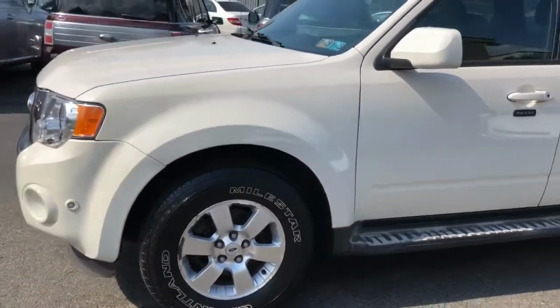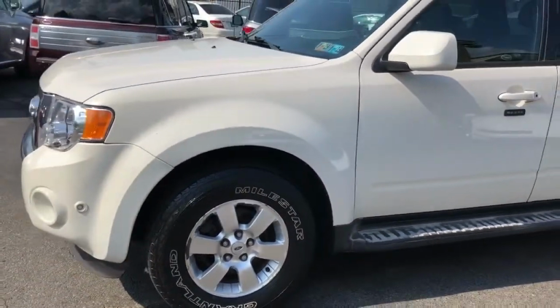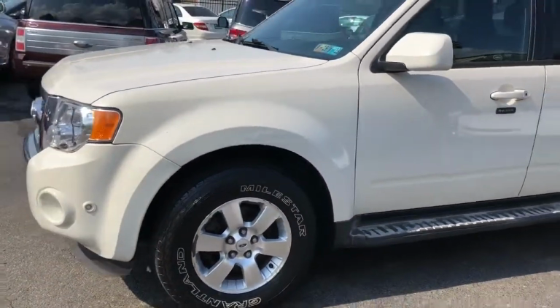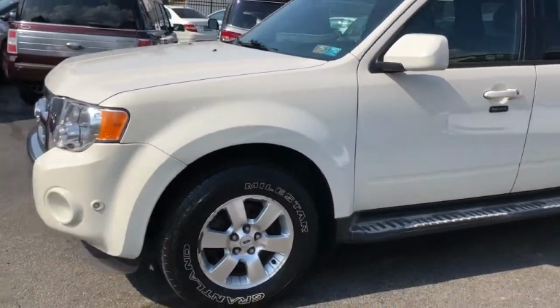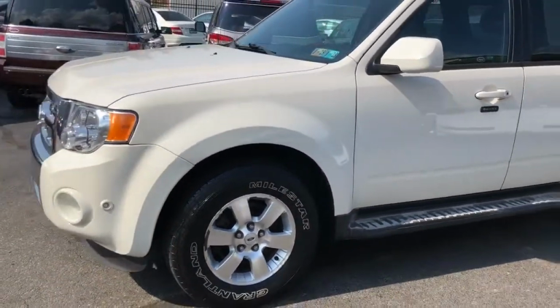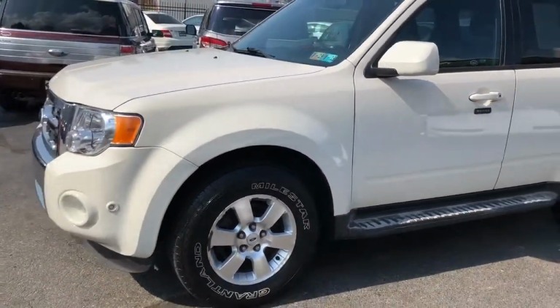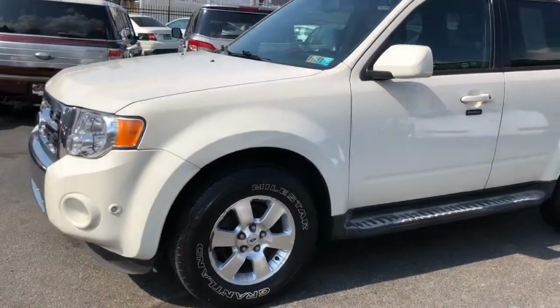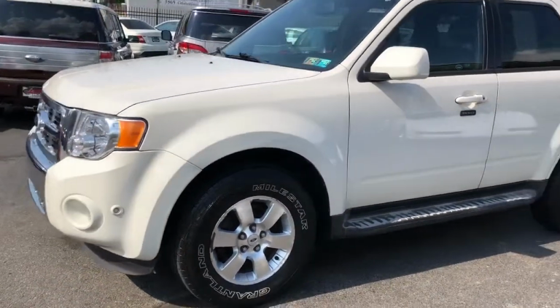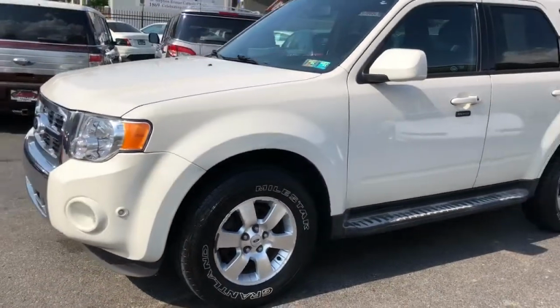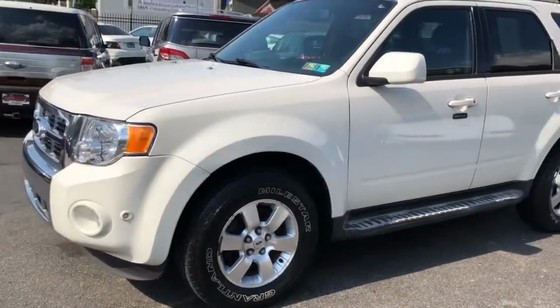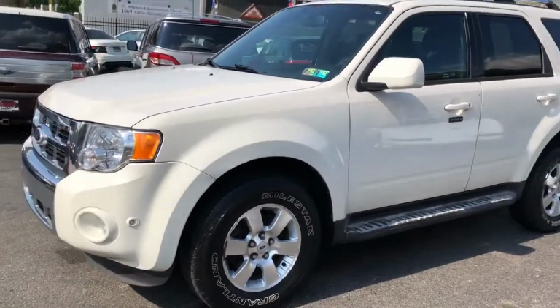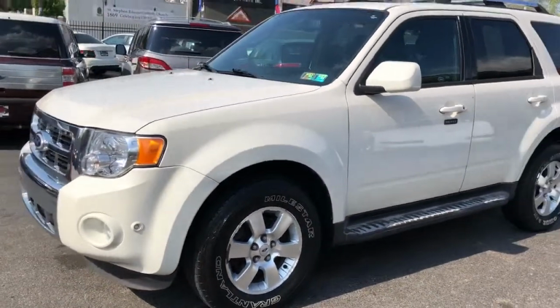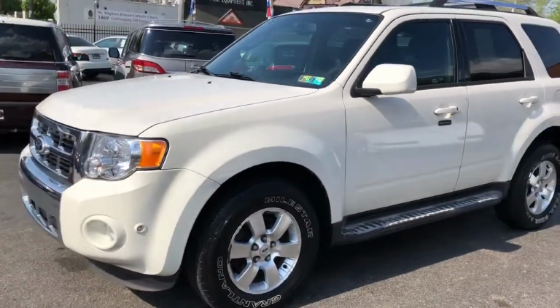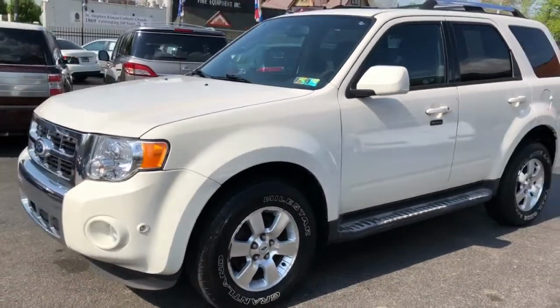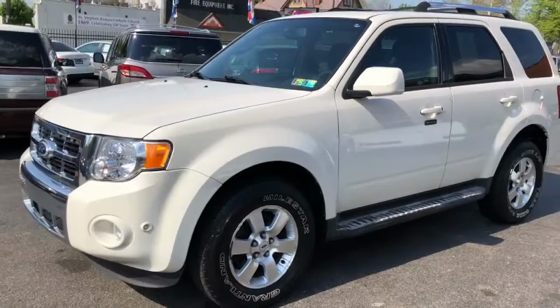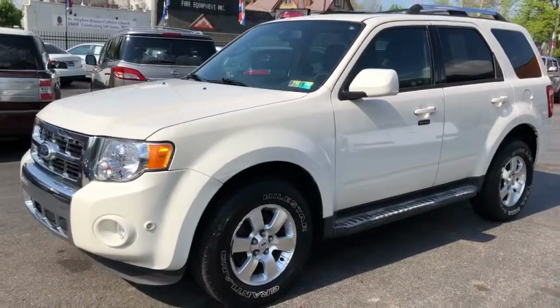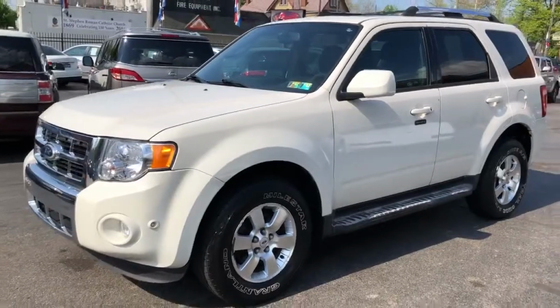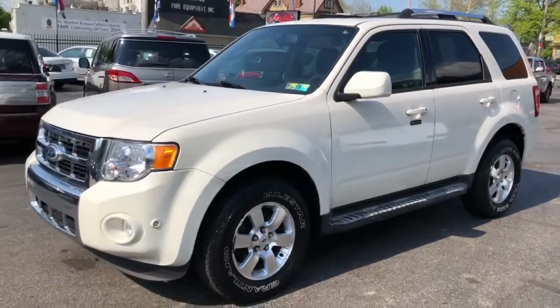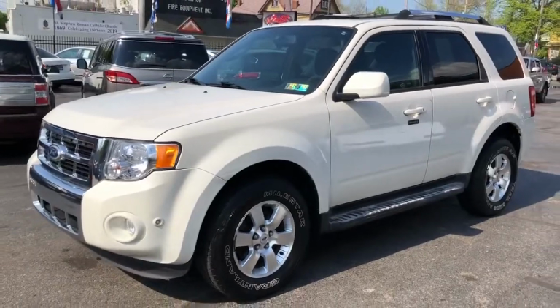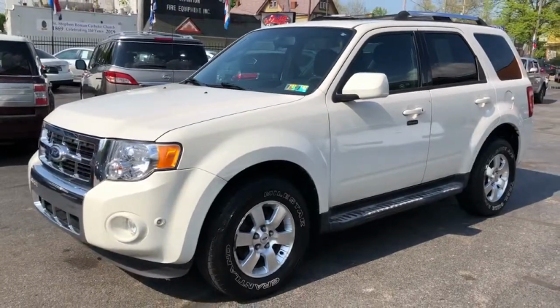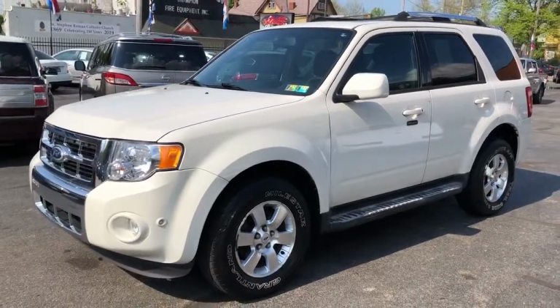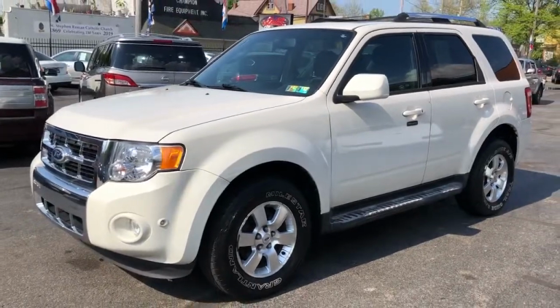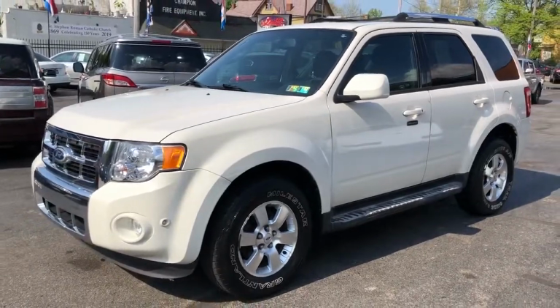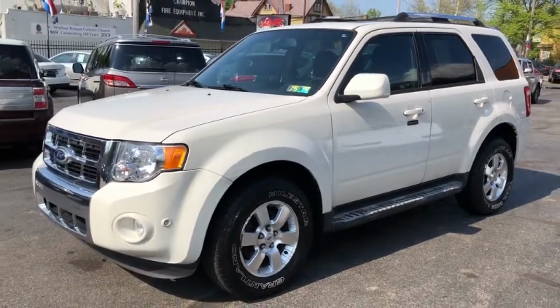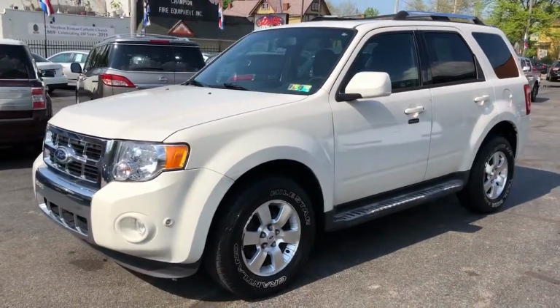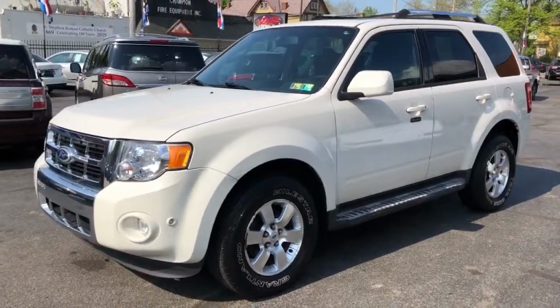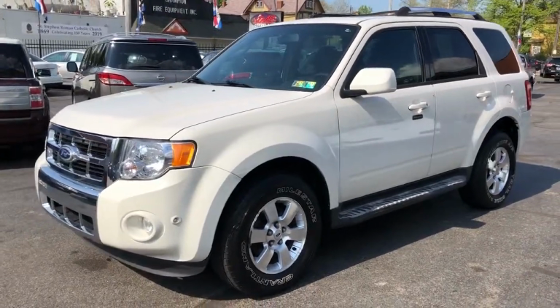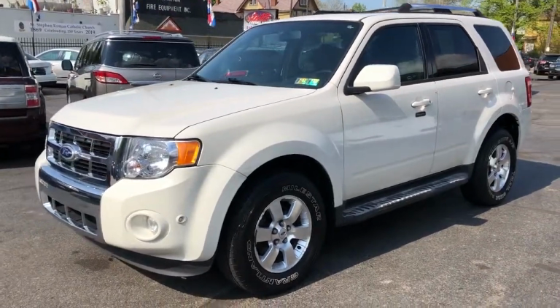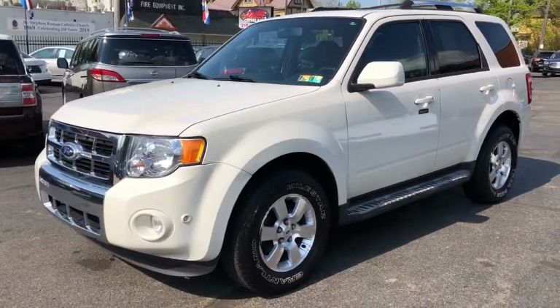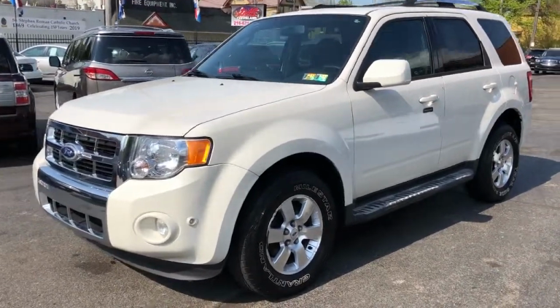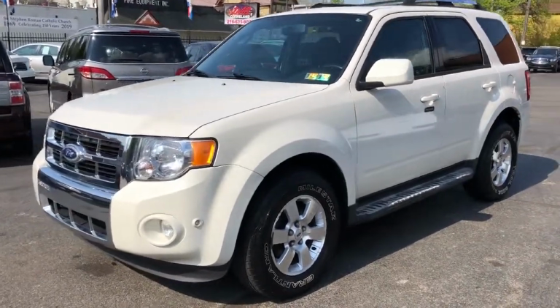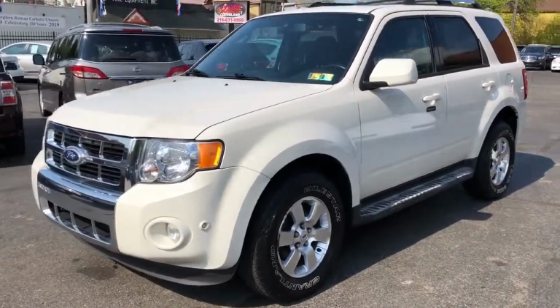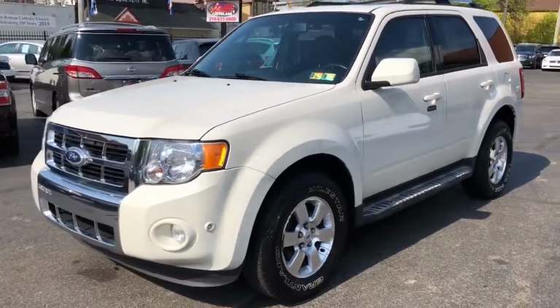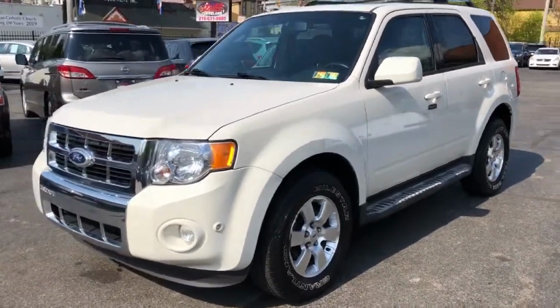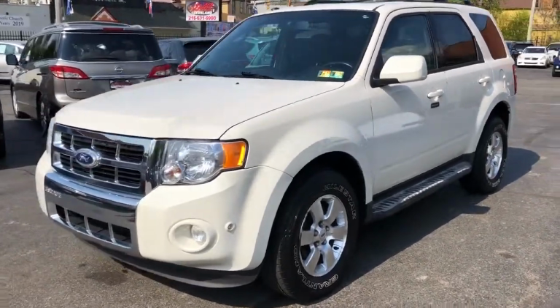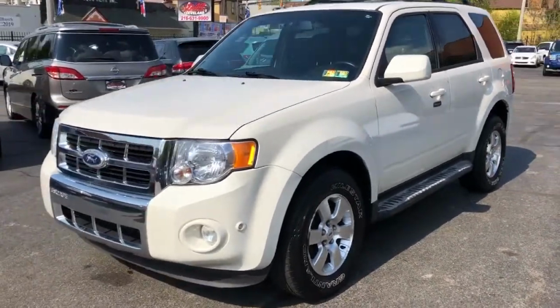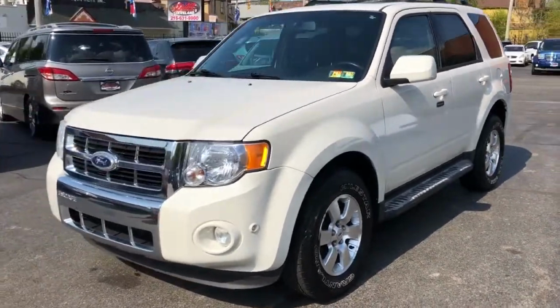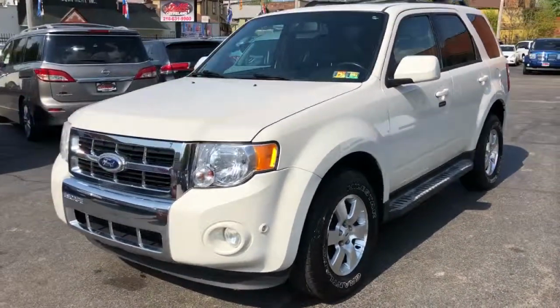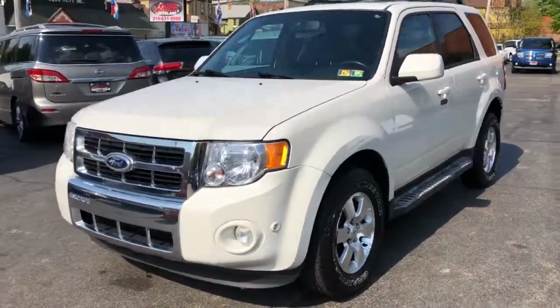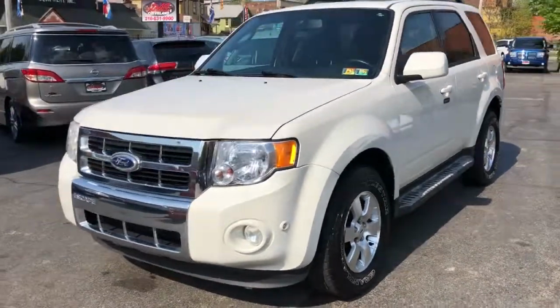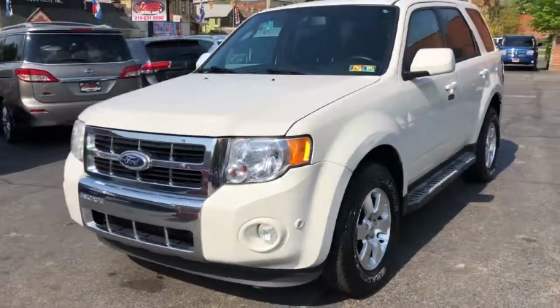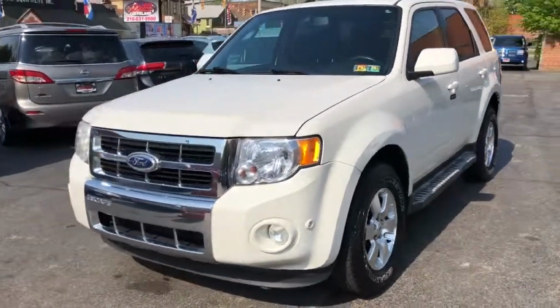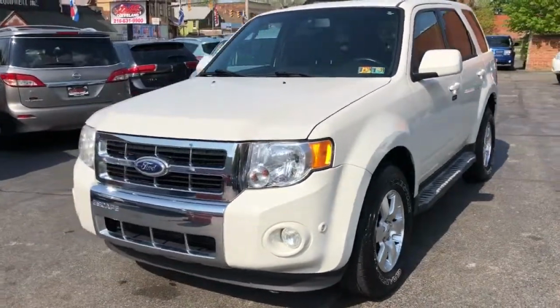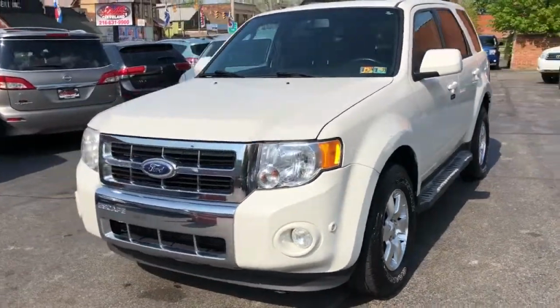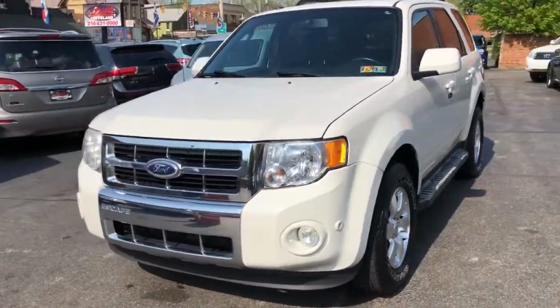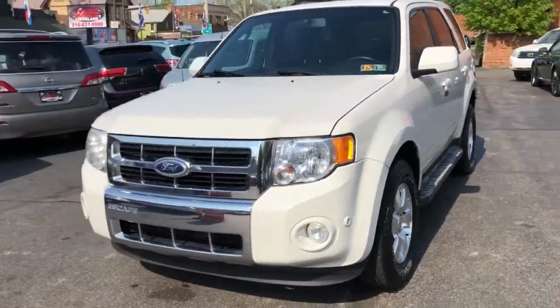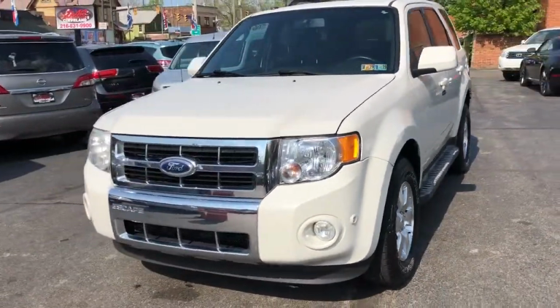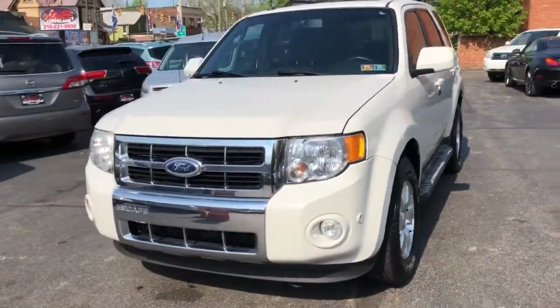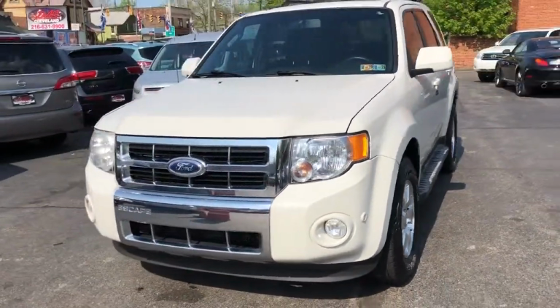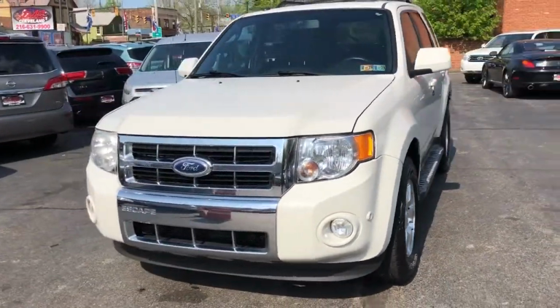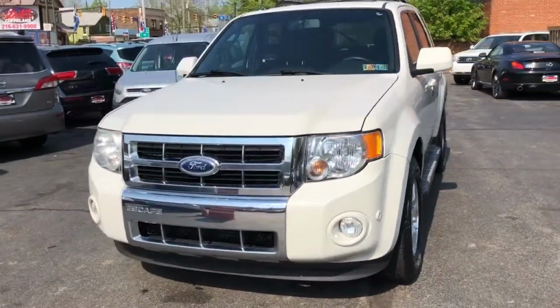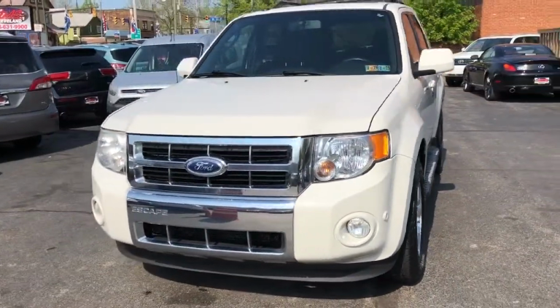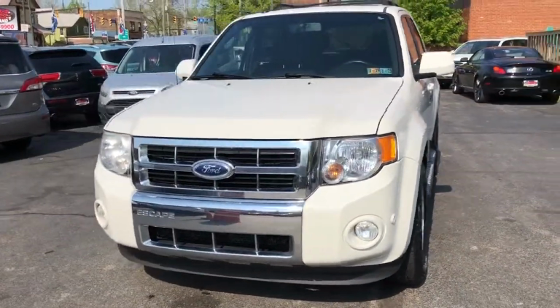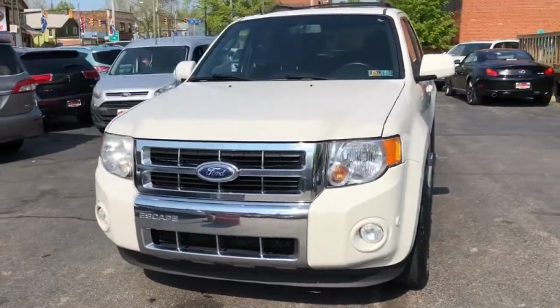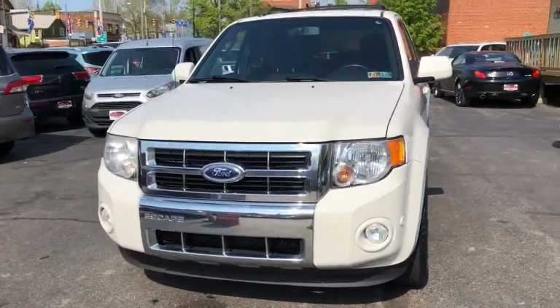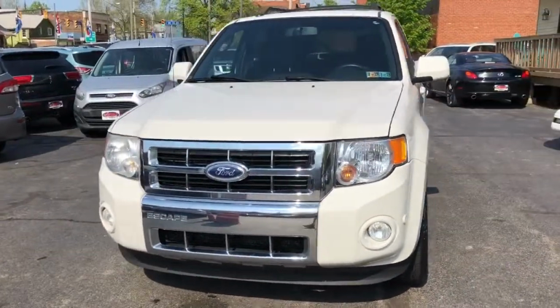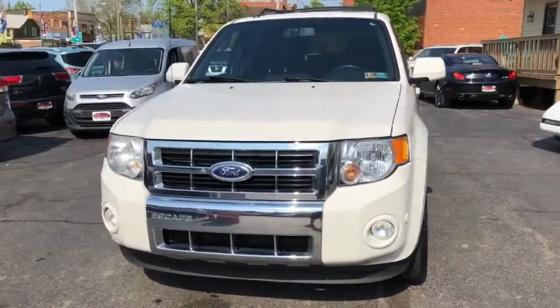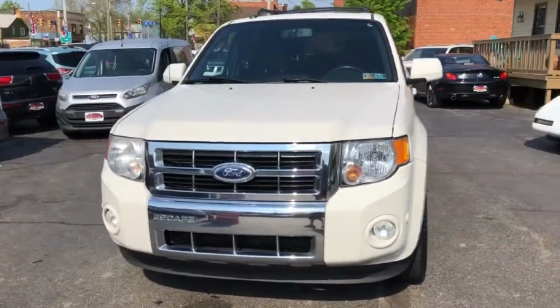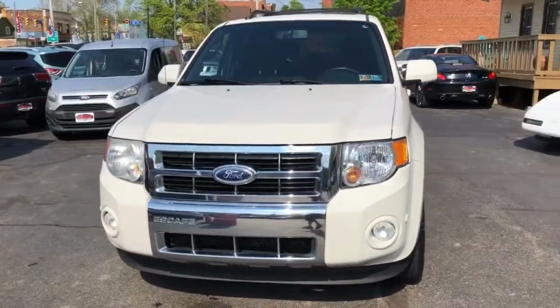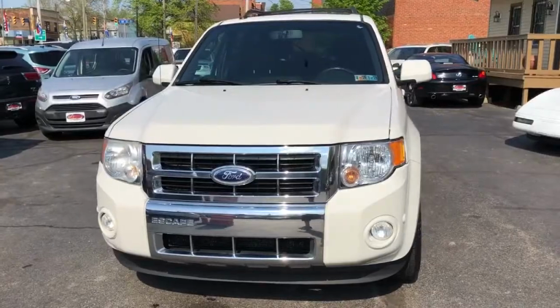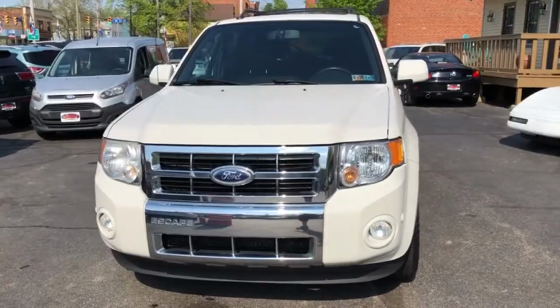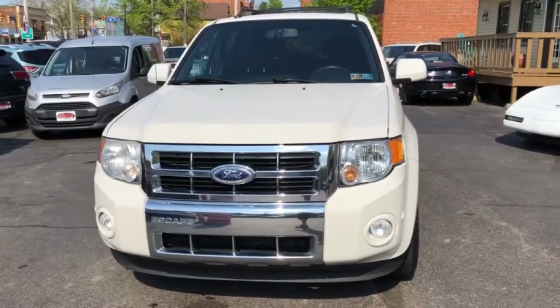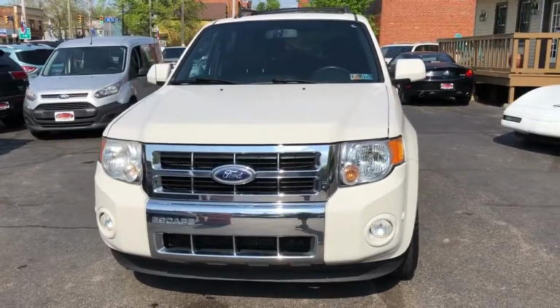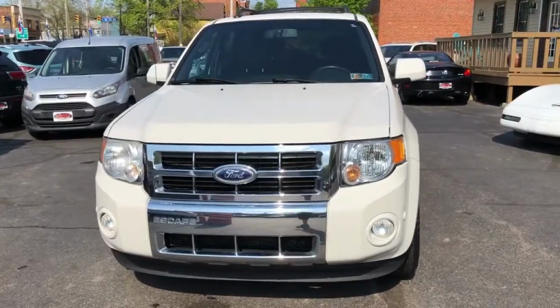It's a two-owner unit and it's got over 36 dealer service records. It's a really nice, solid piece.